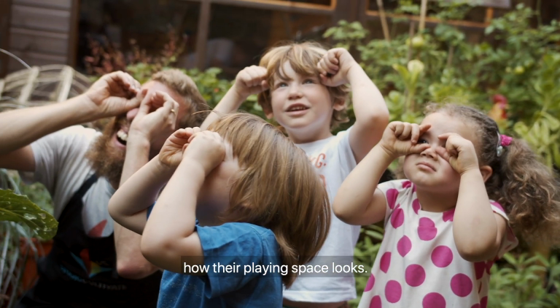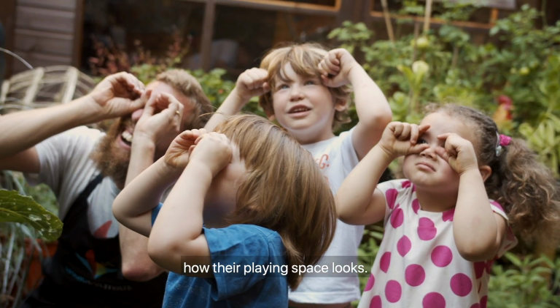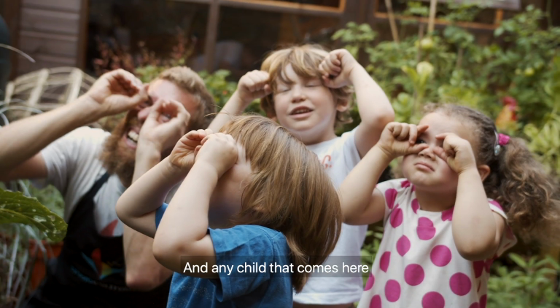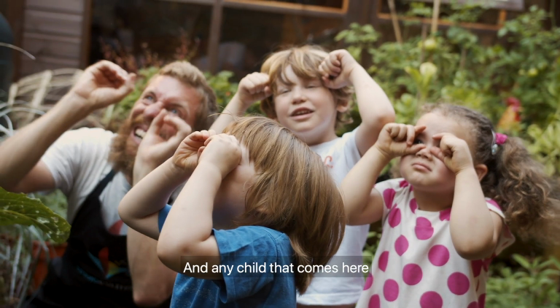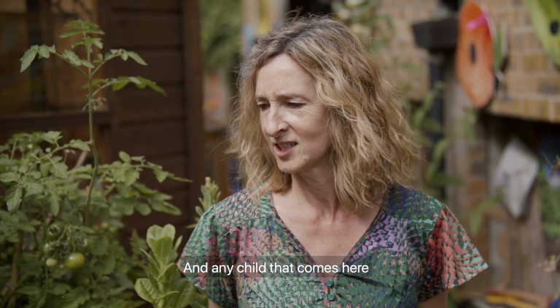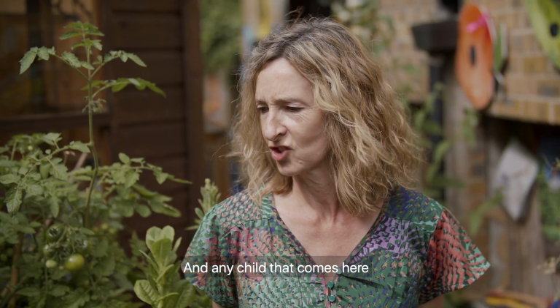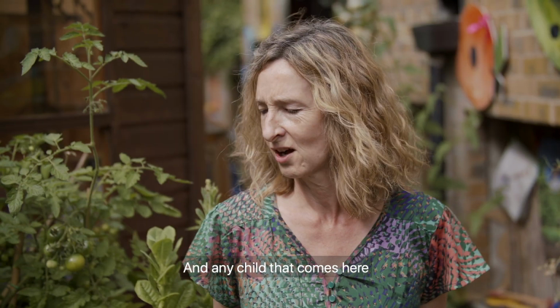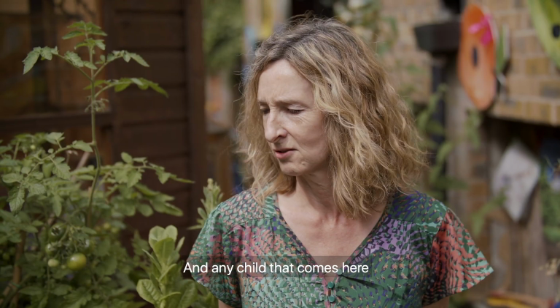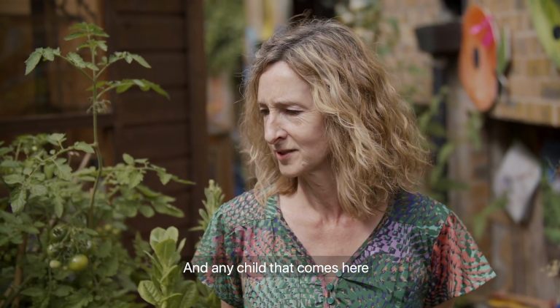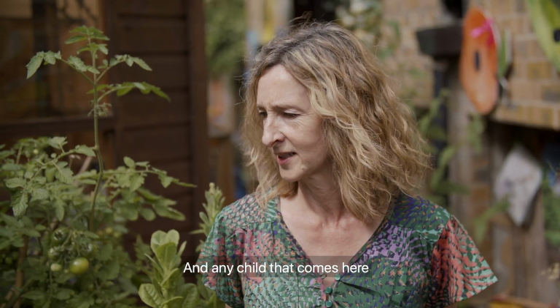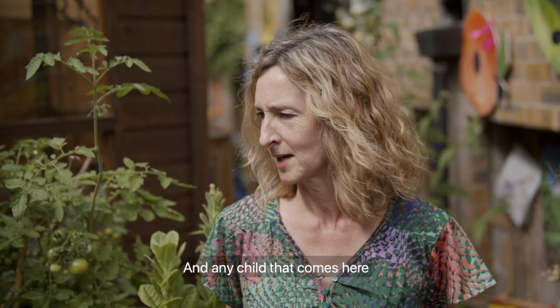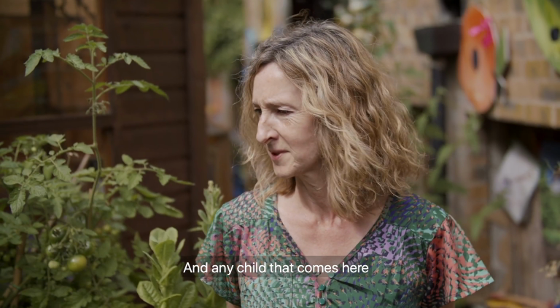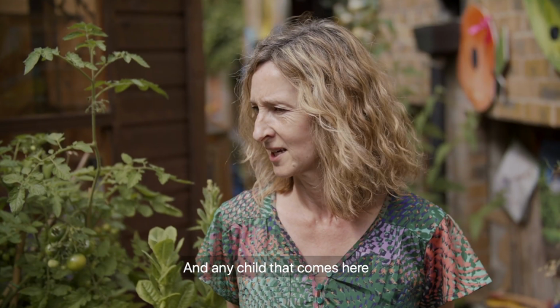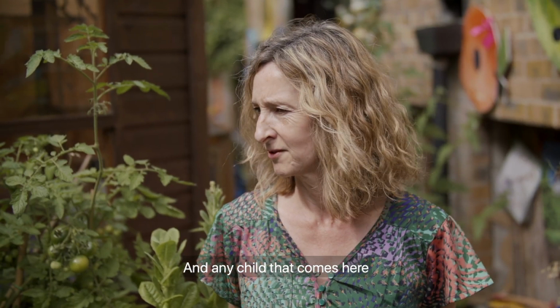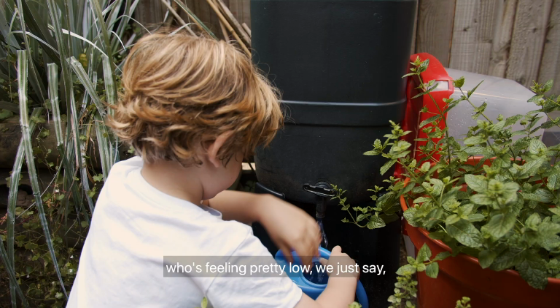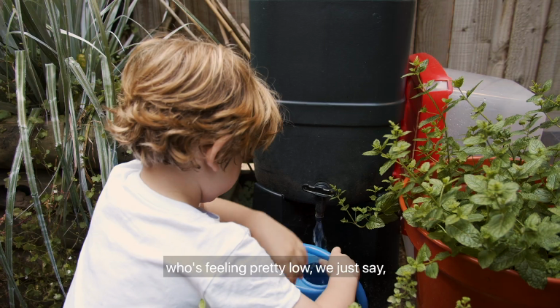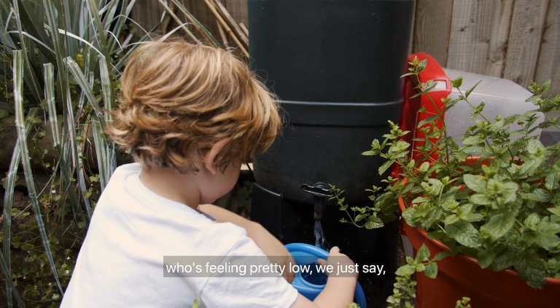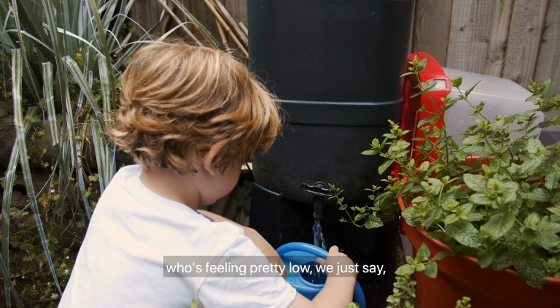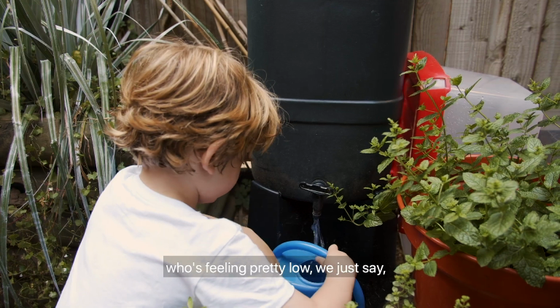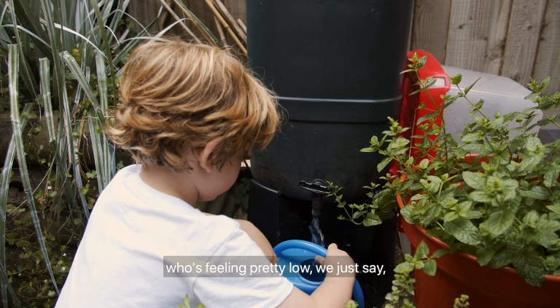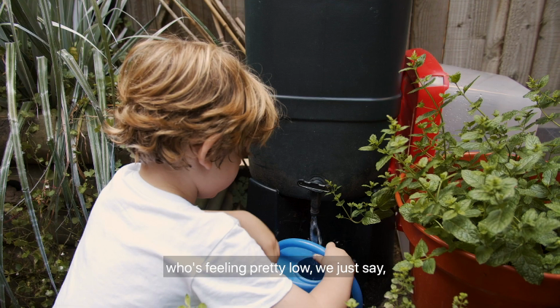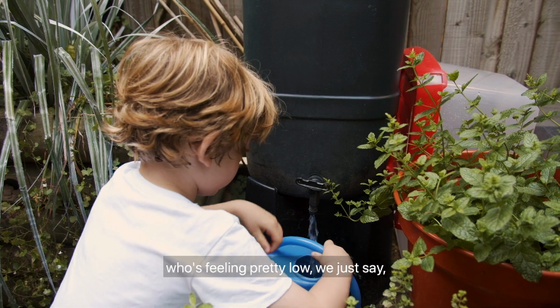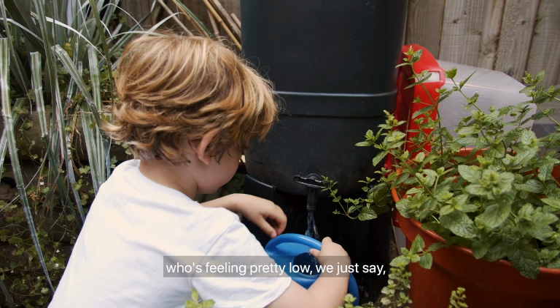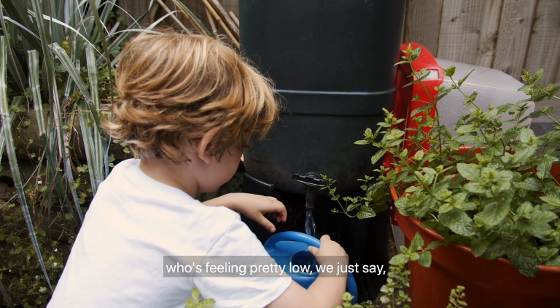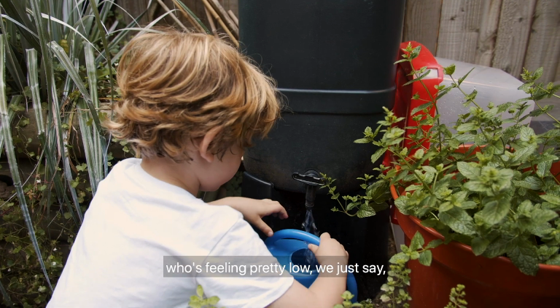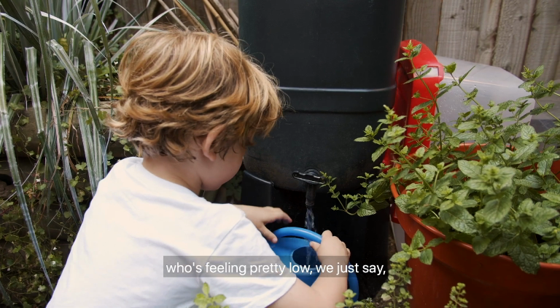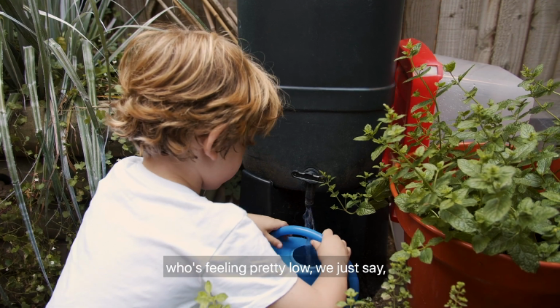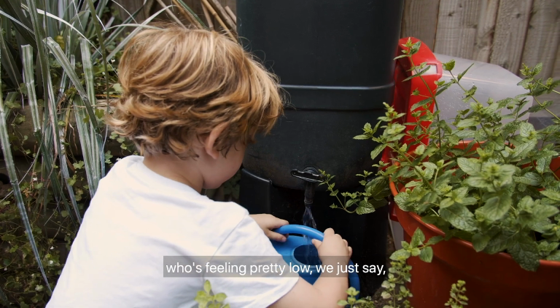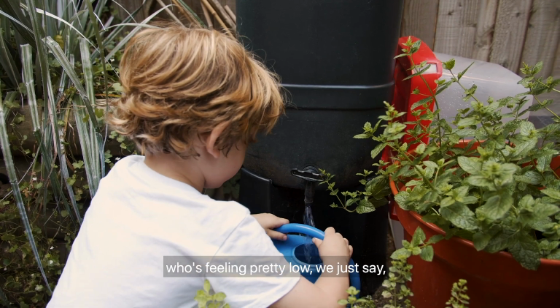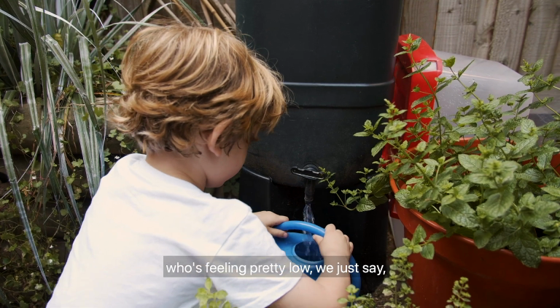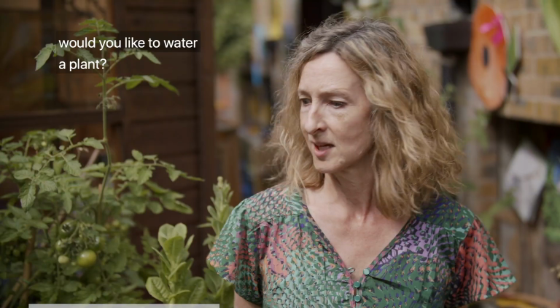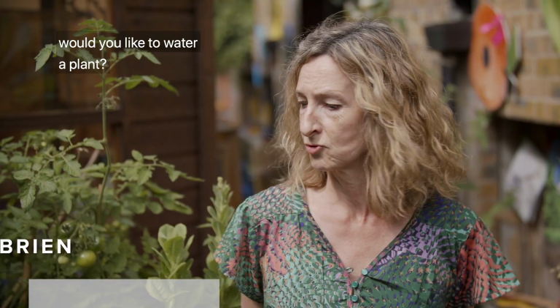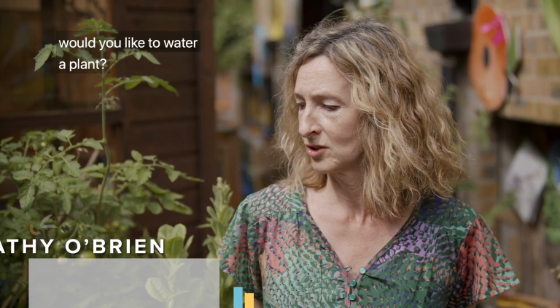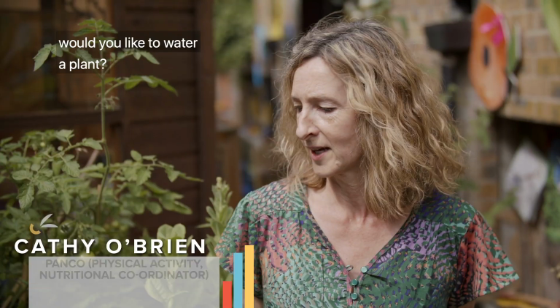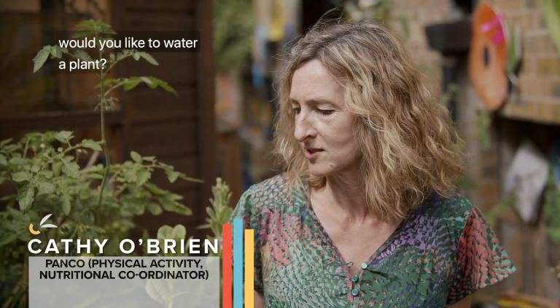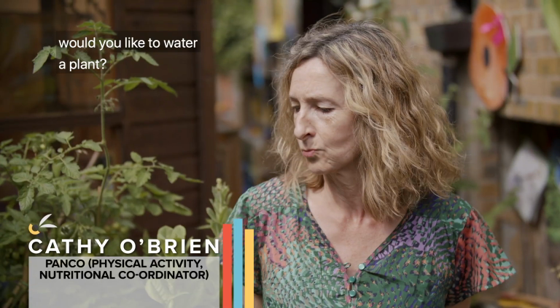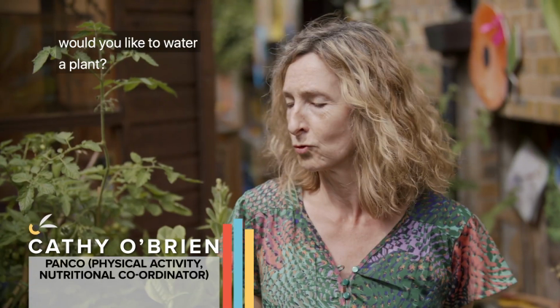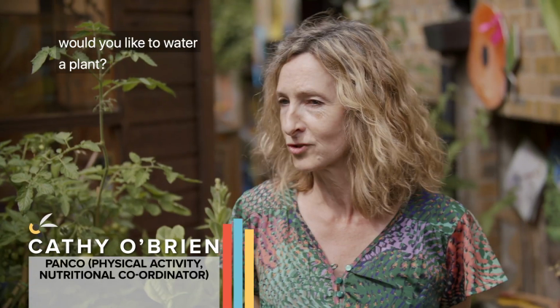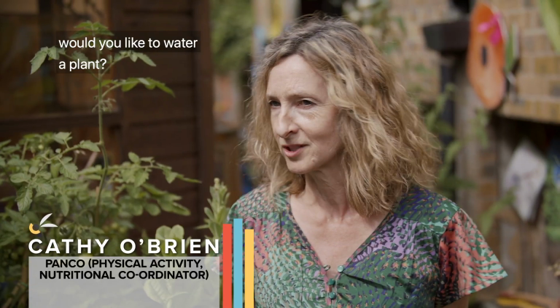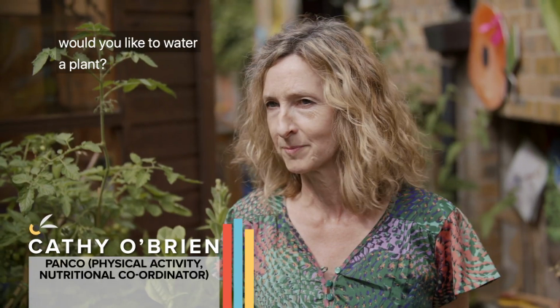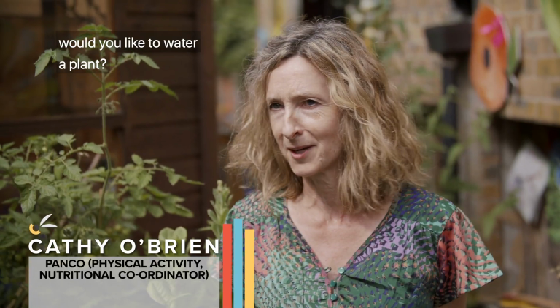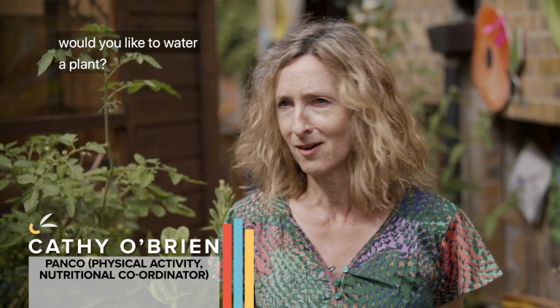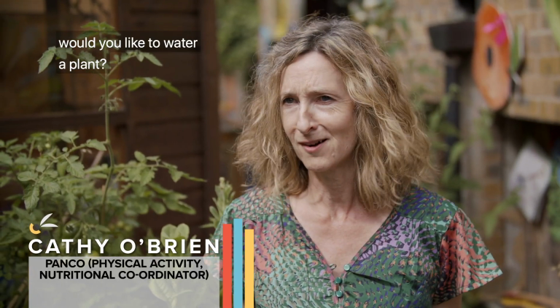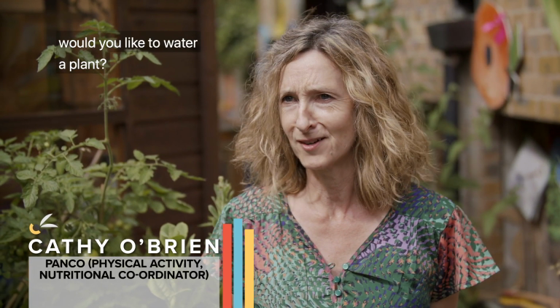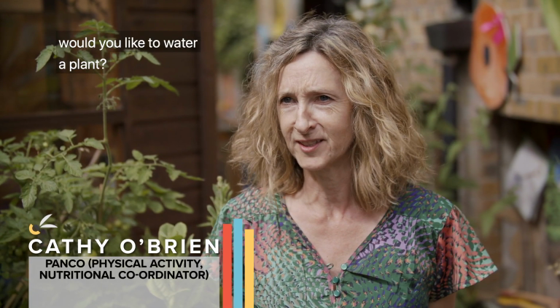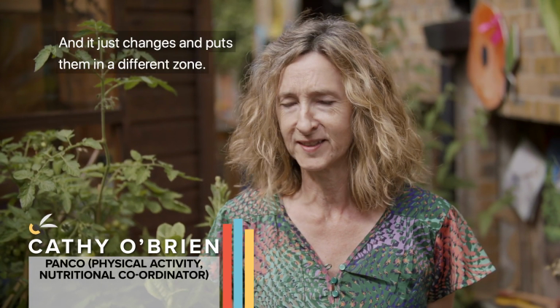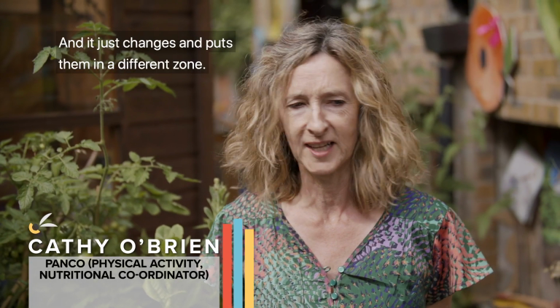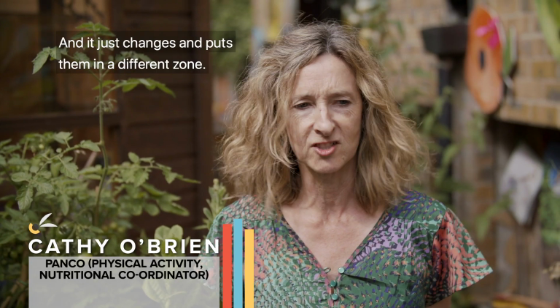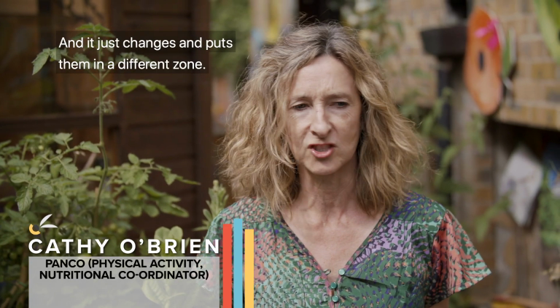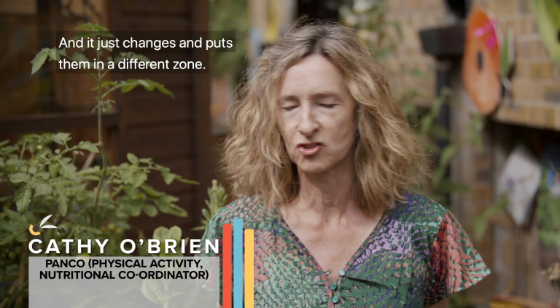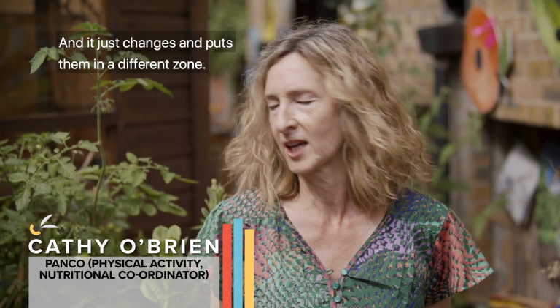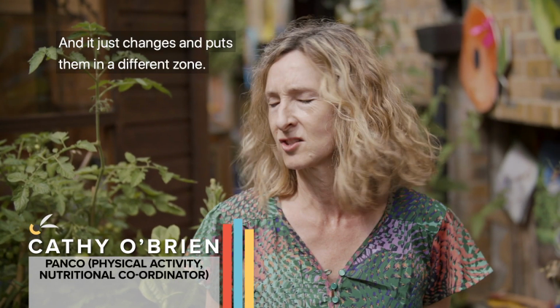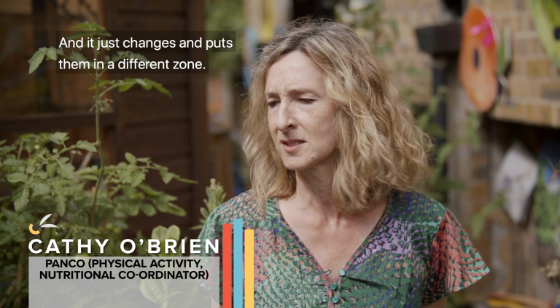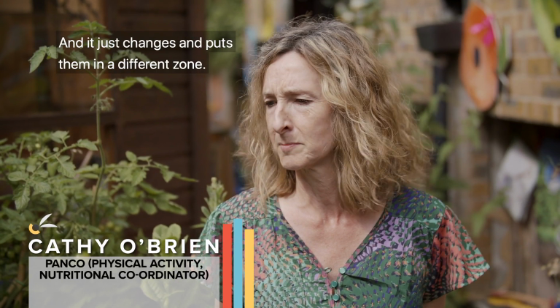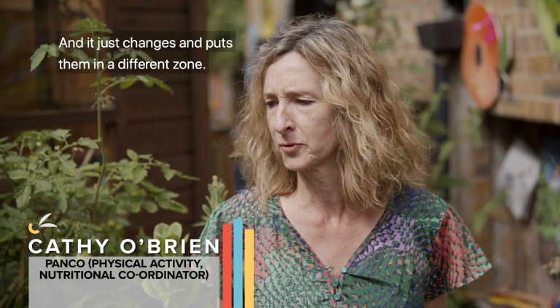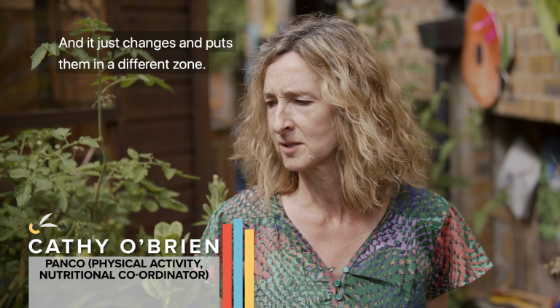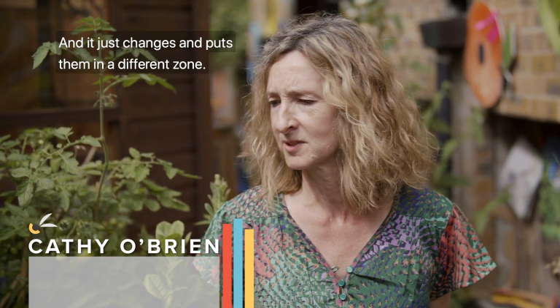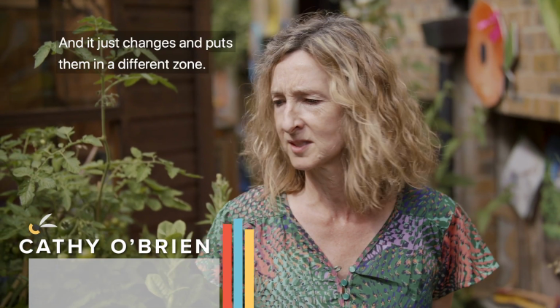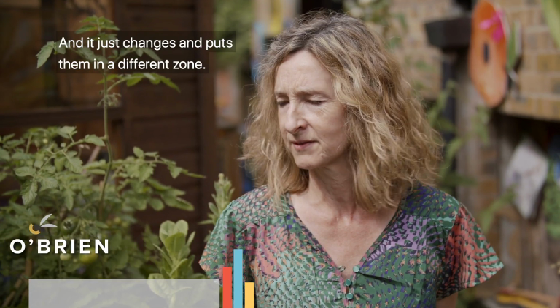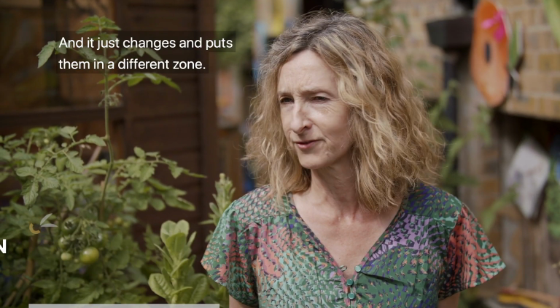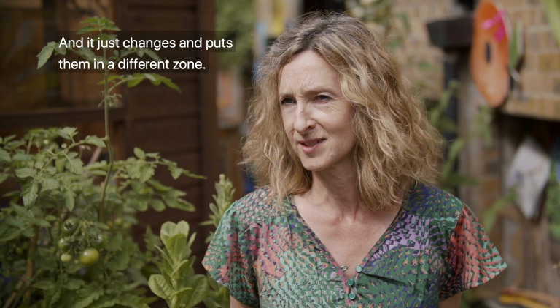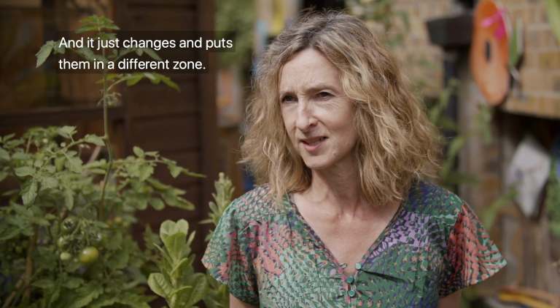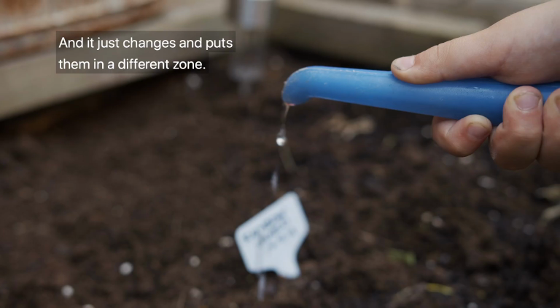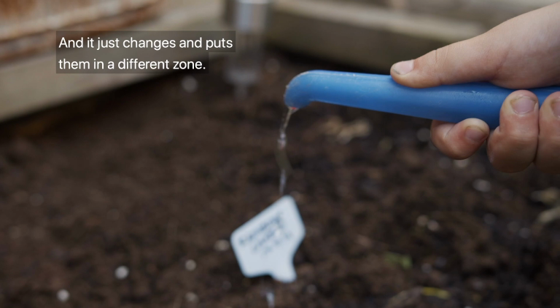Any child that comes here who's feeling pretty low — just say 'would you like to water a plant?' and it just changes and puts them in a different zone.